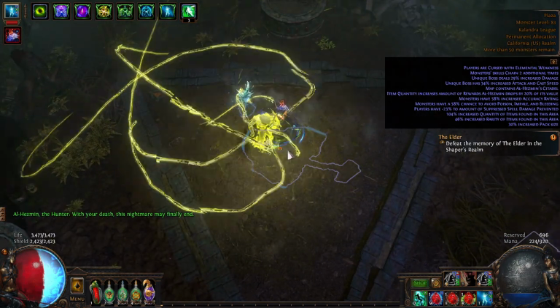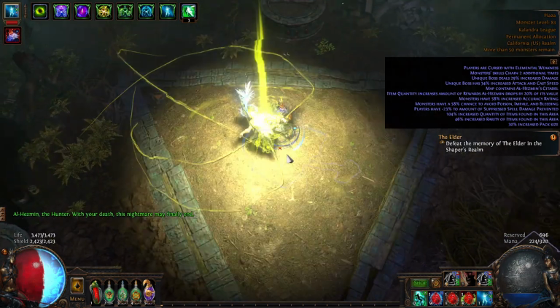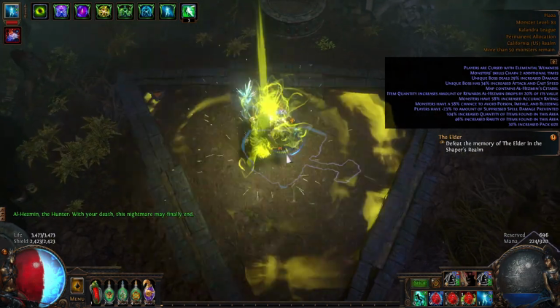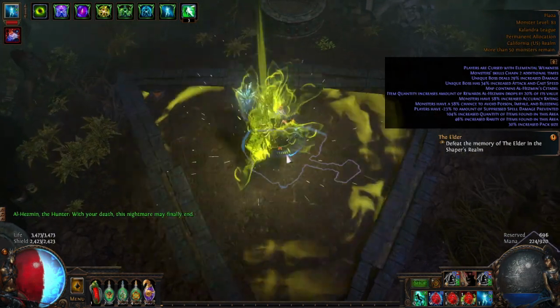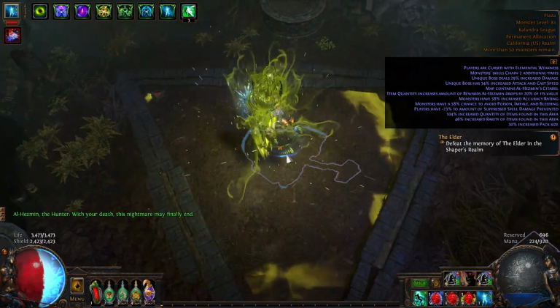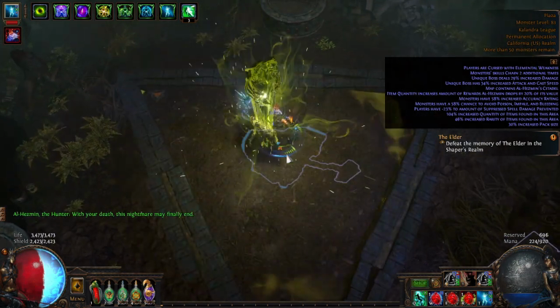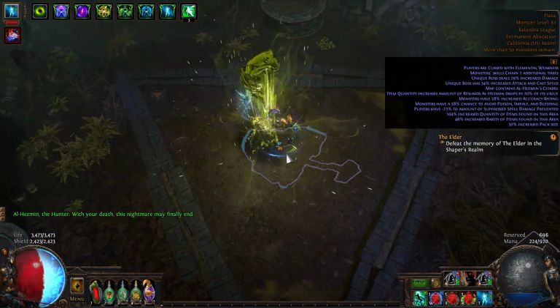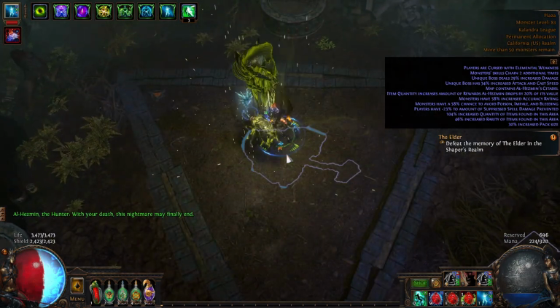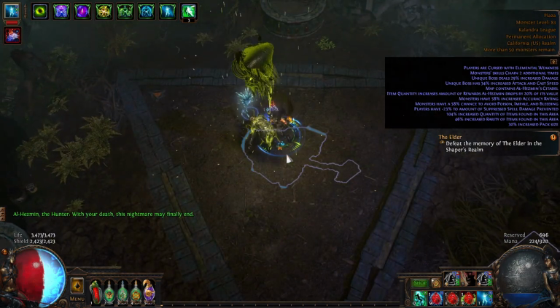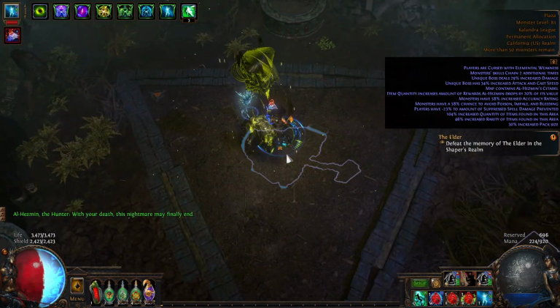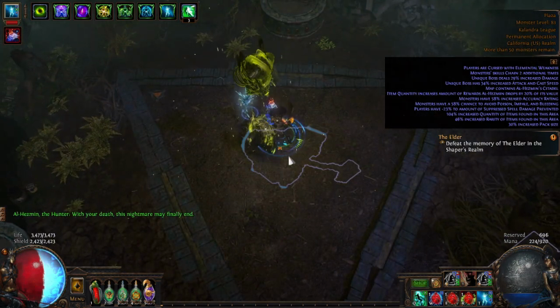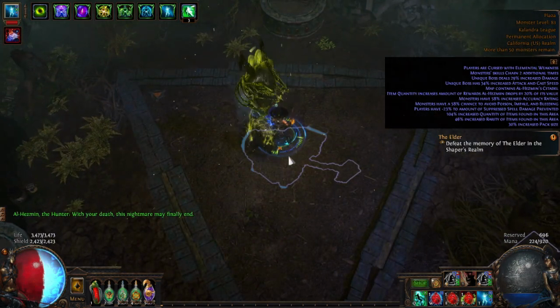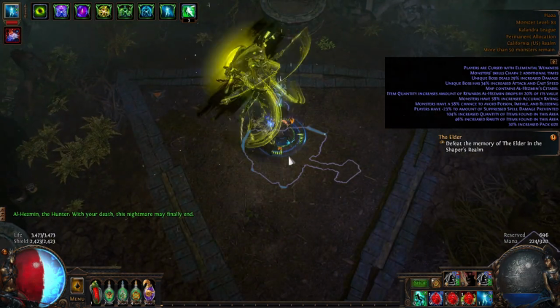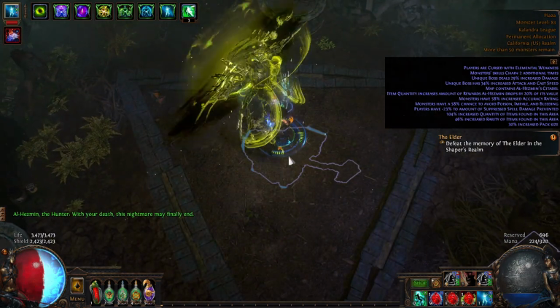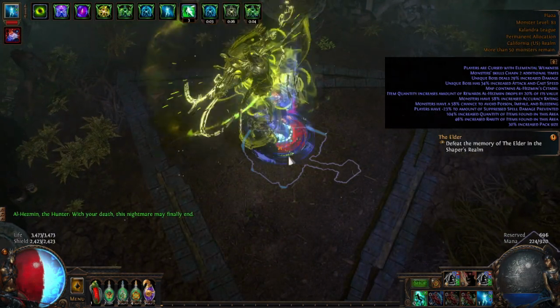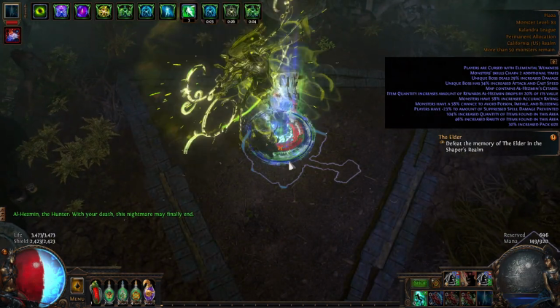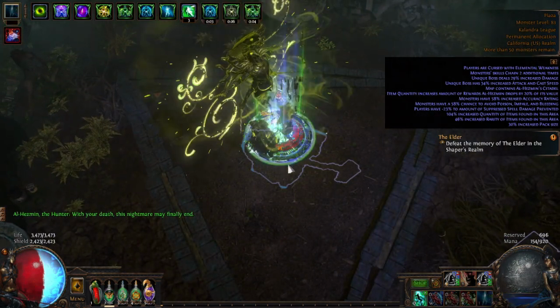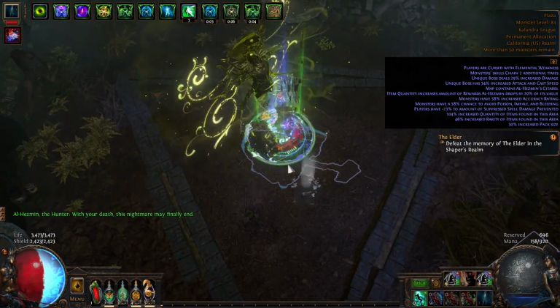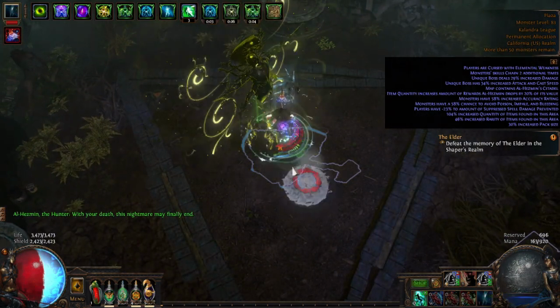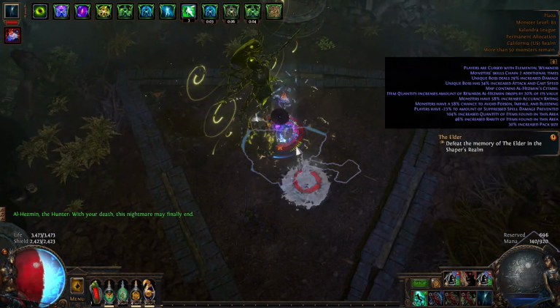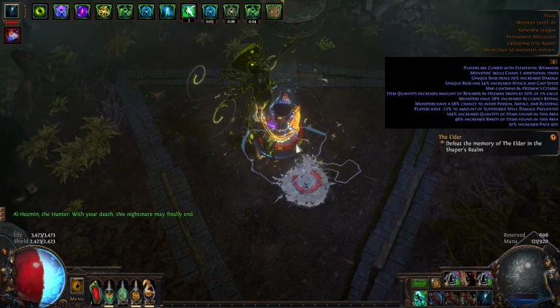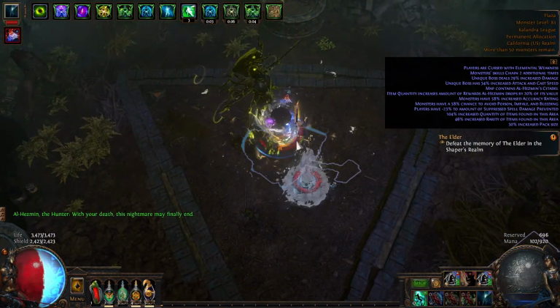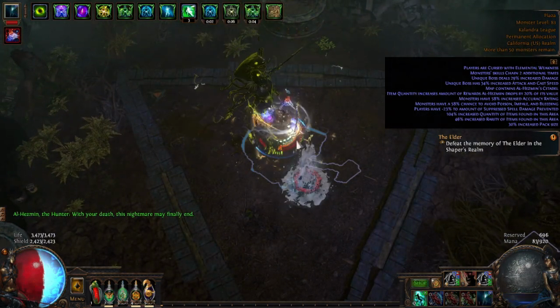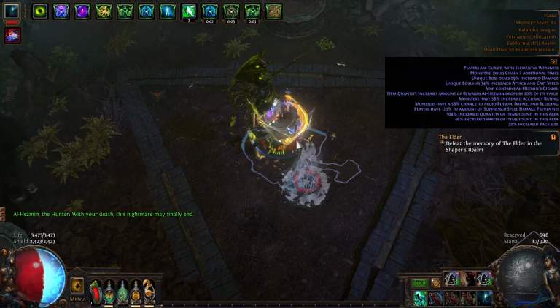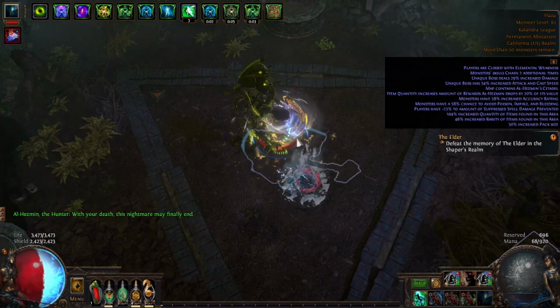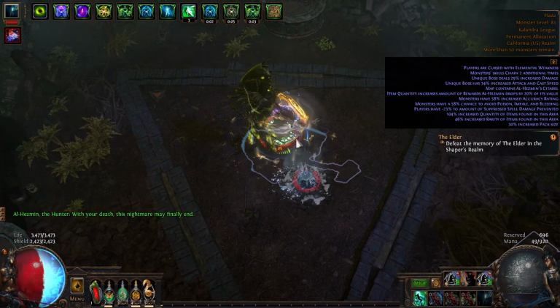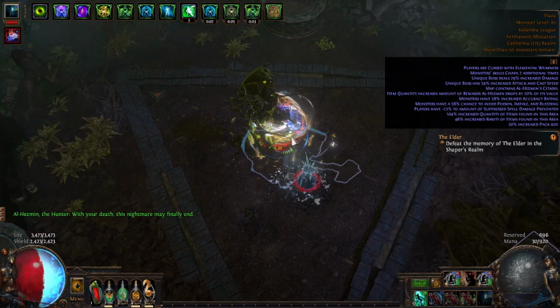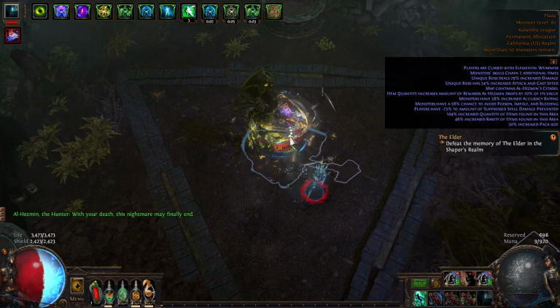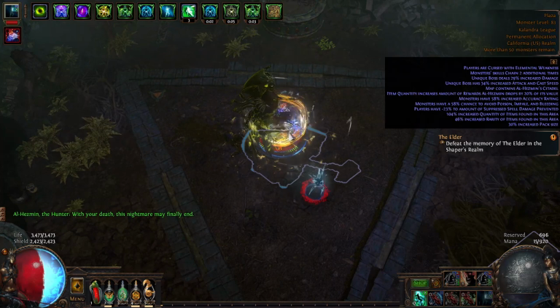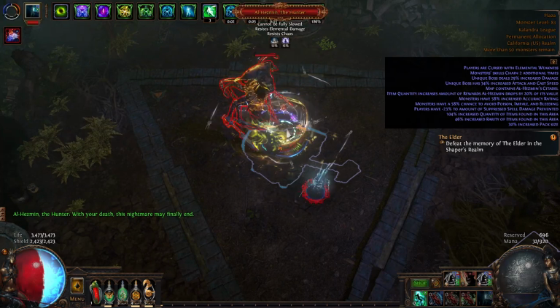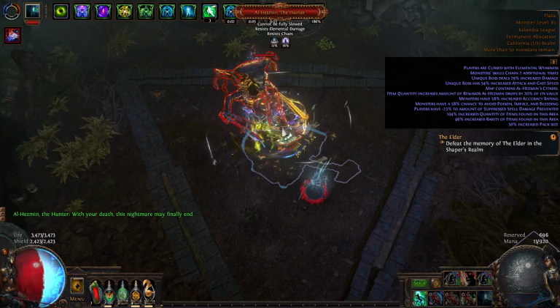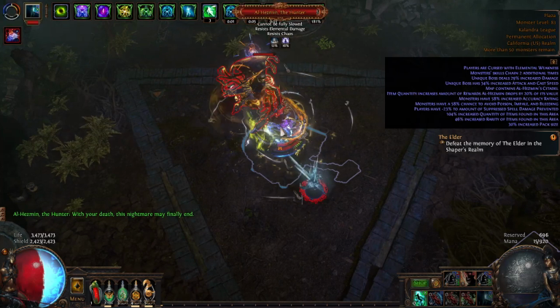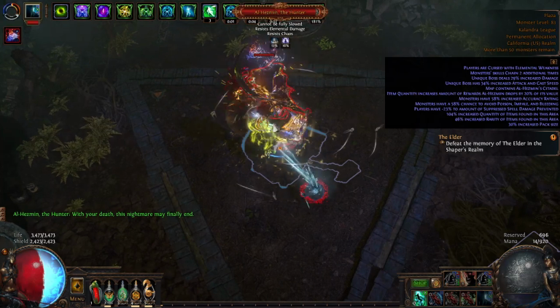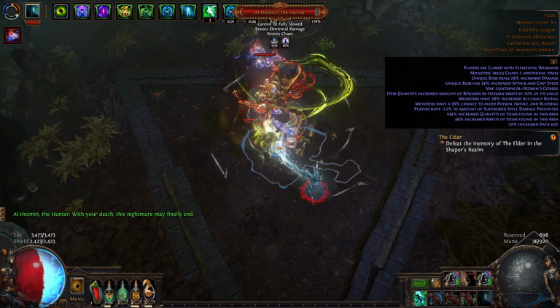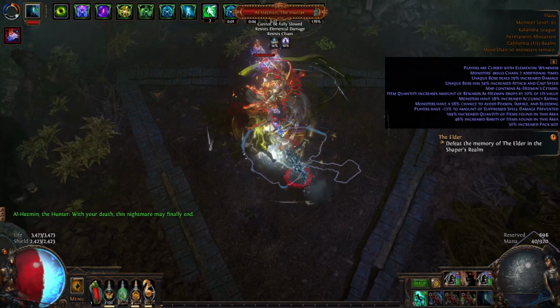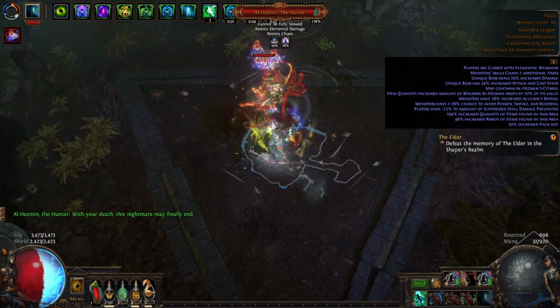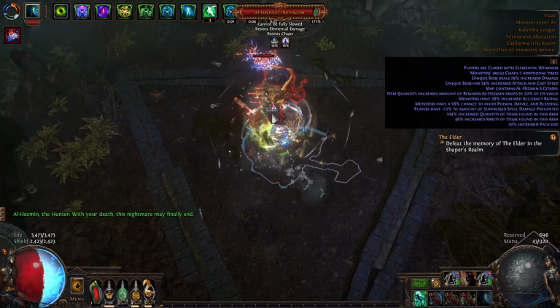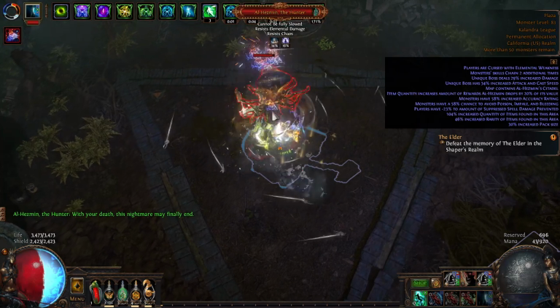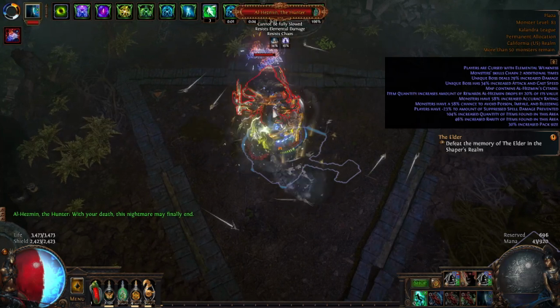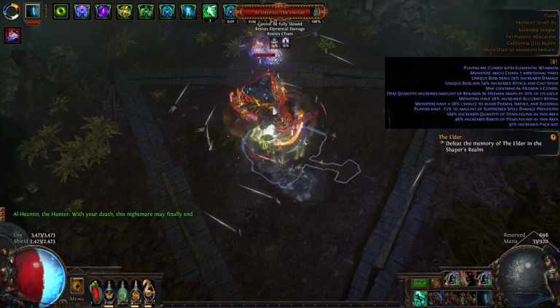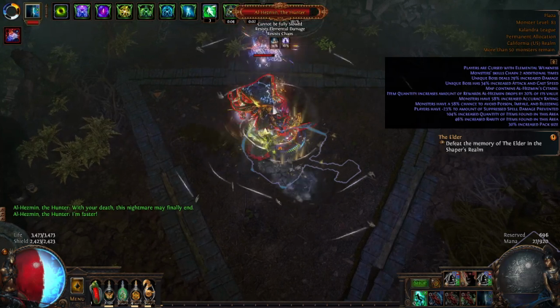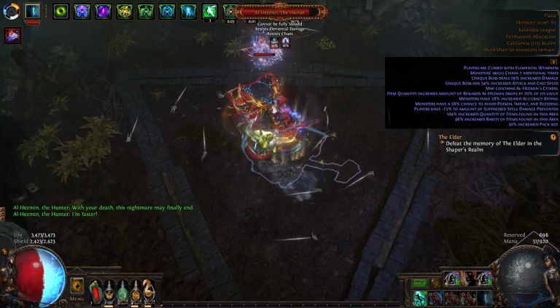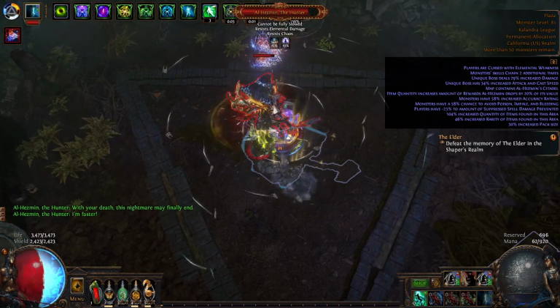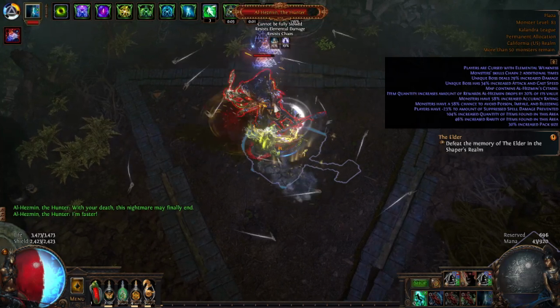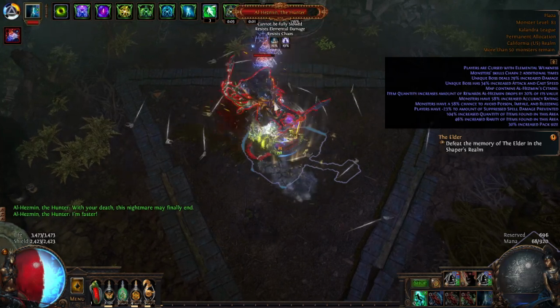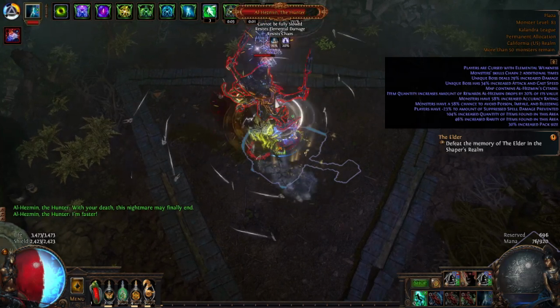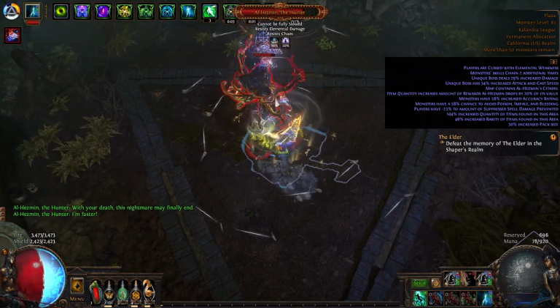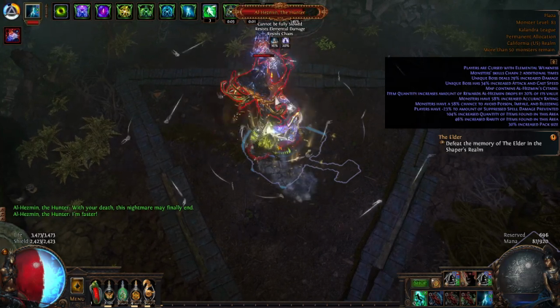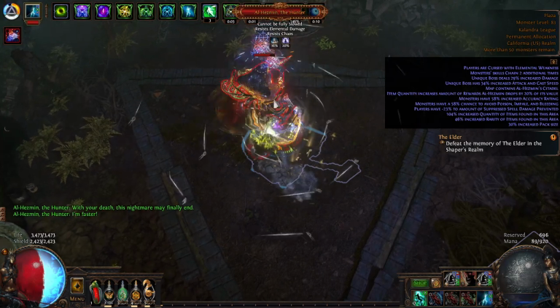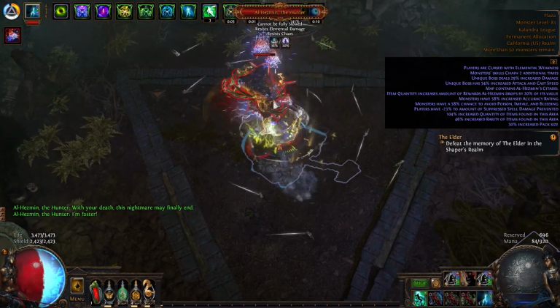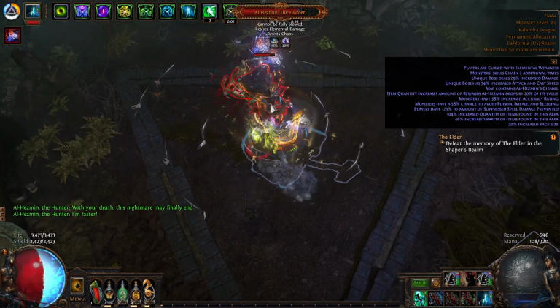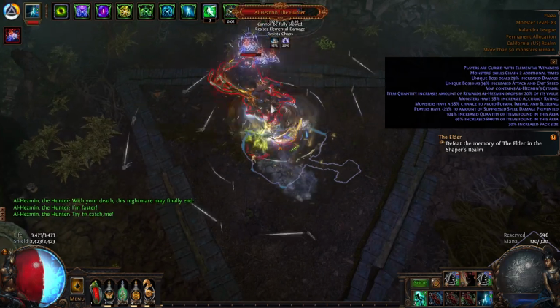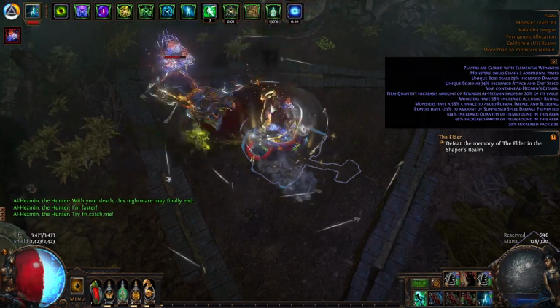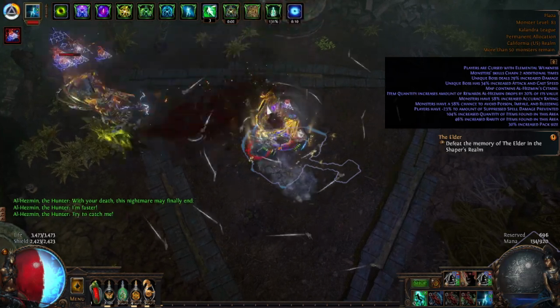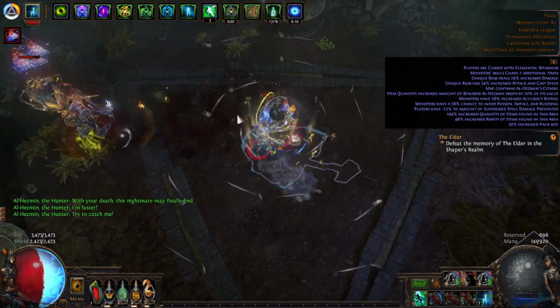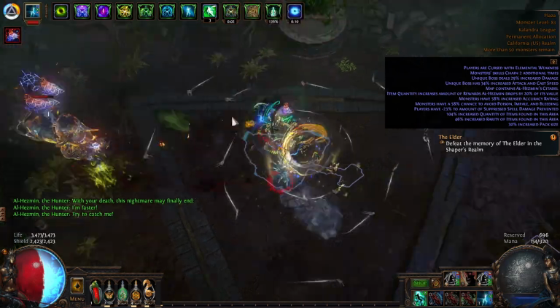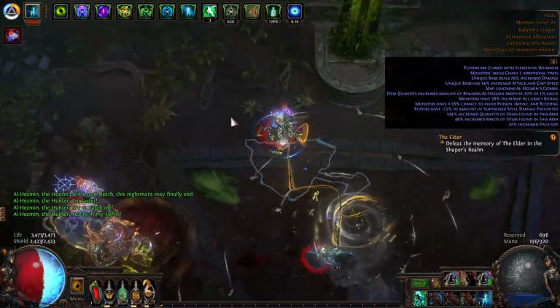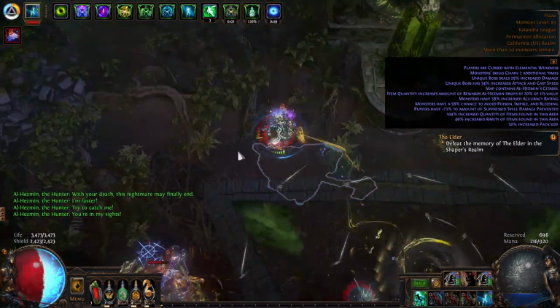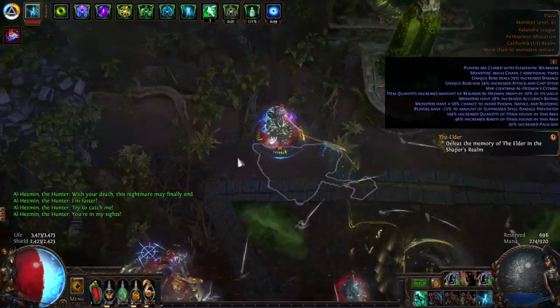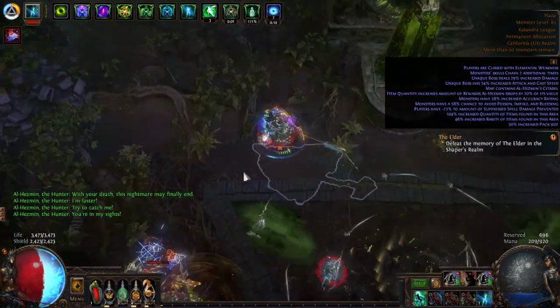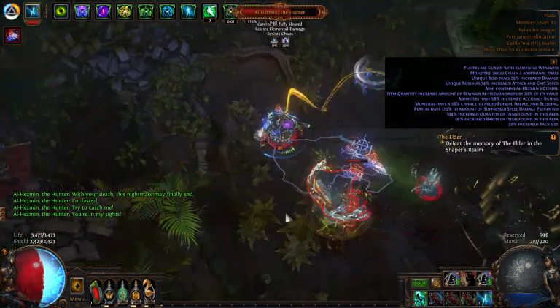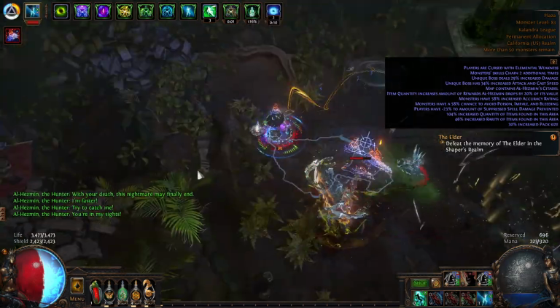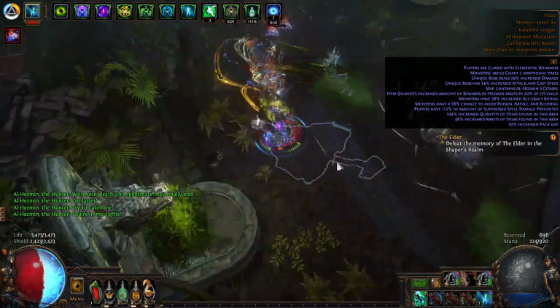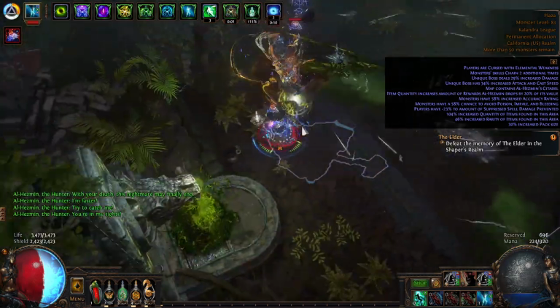Hey everyone, this is my Trickster build for 3.19. I decided to go for Spectral Helix. I decided to level this up before my league starter, which is a Marauder.